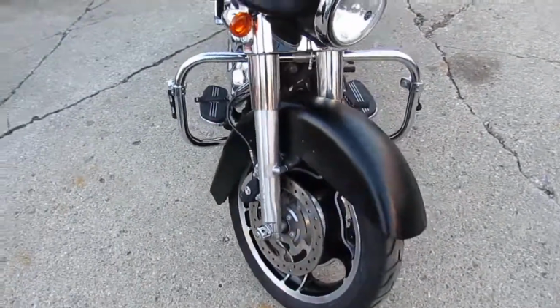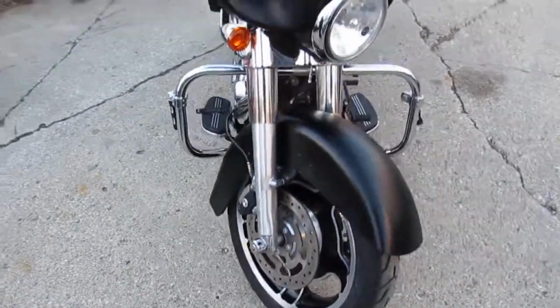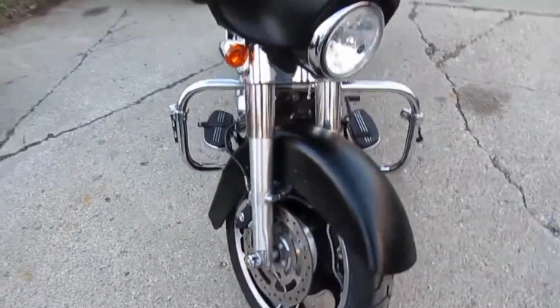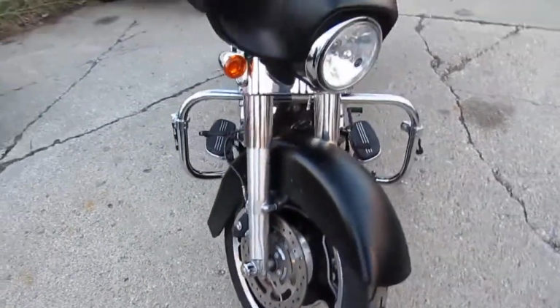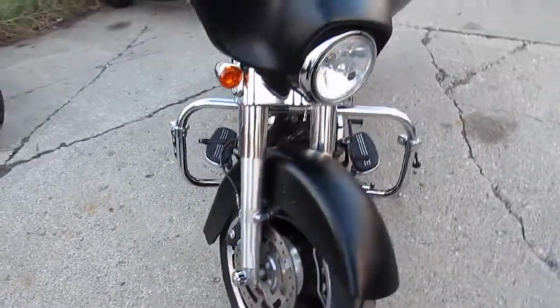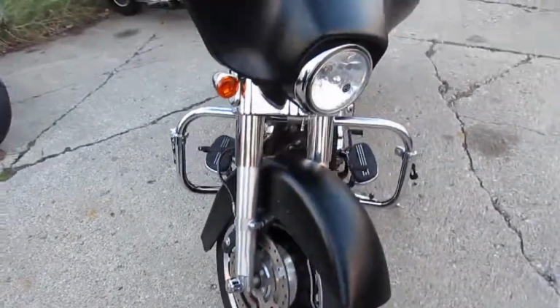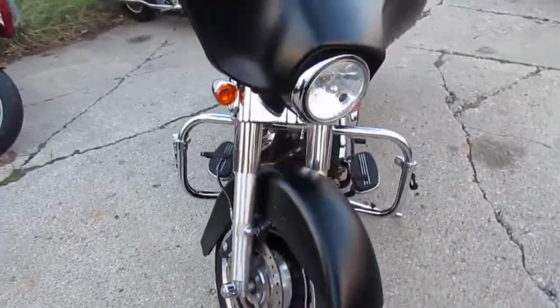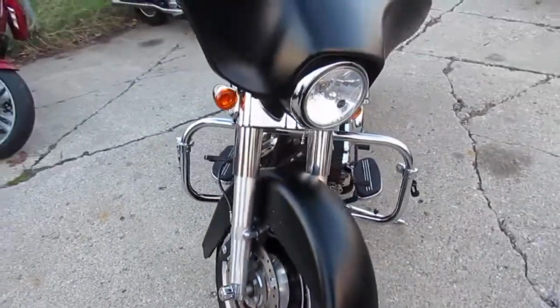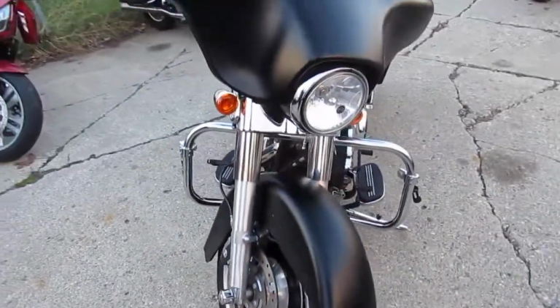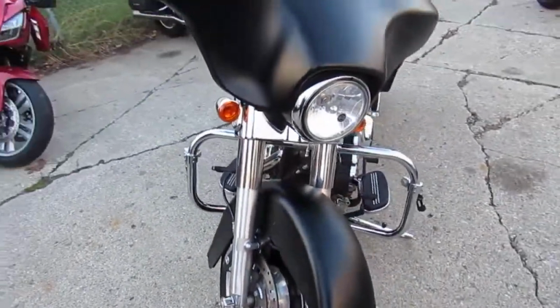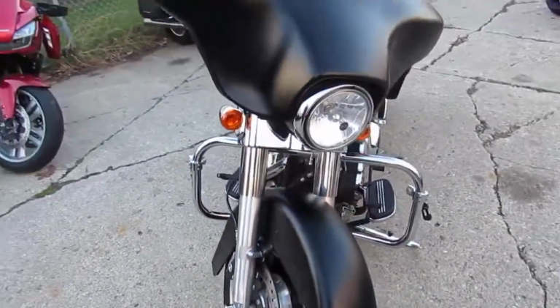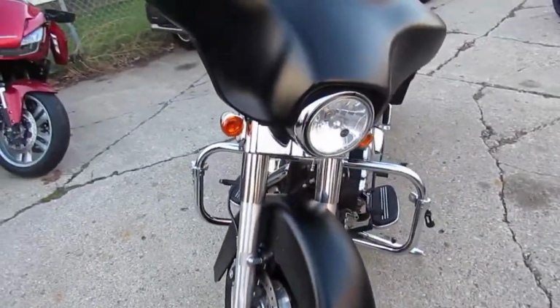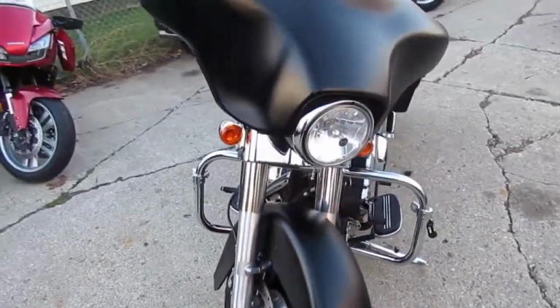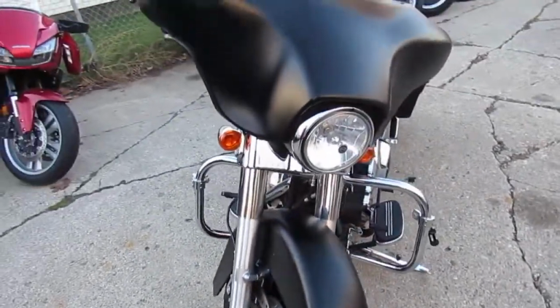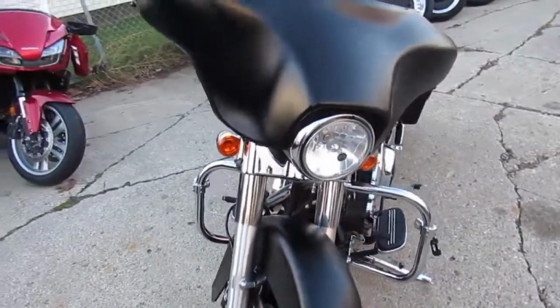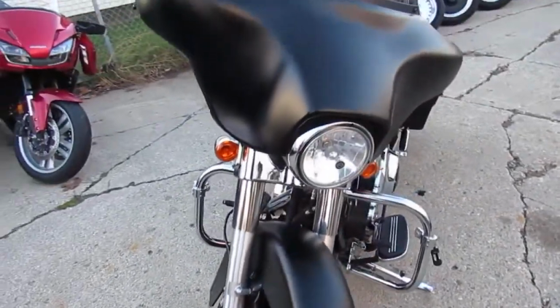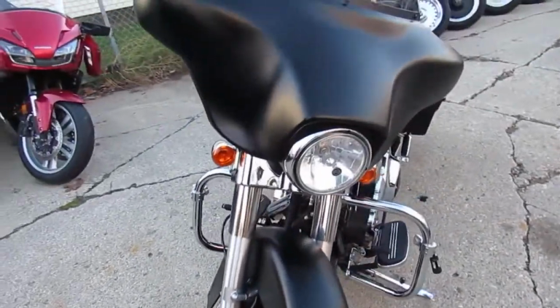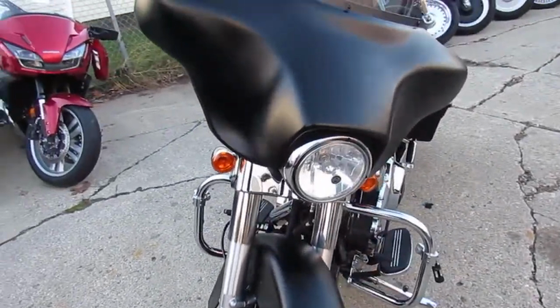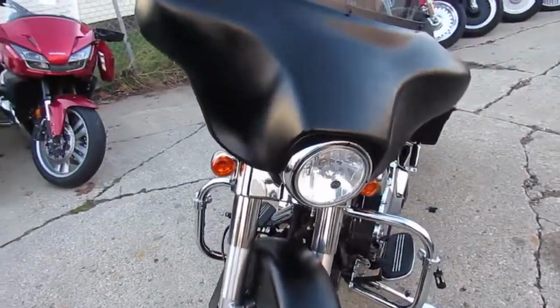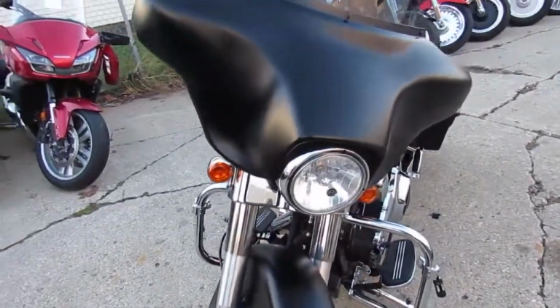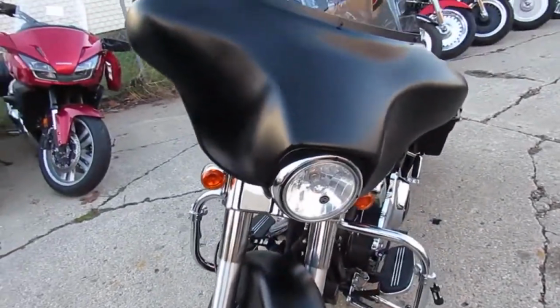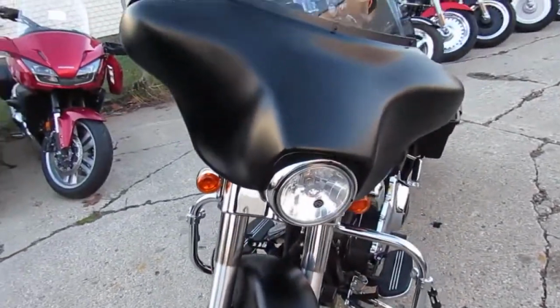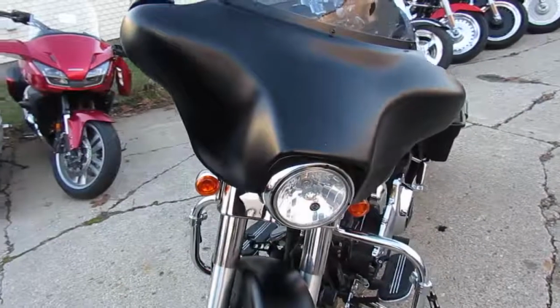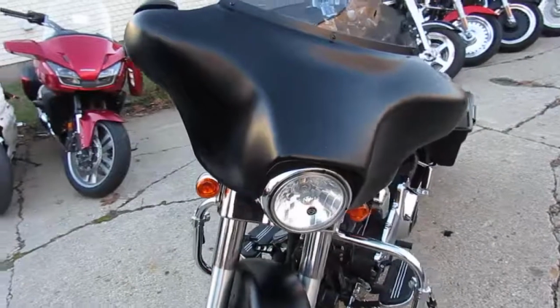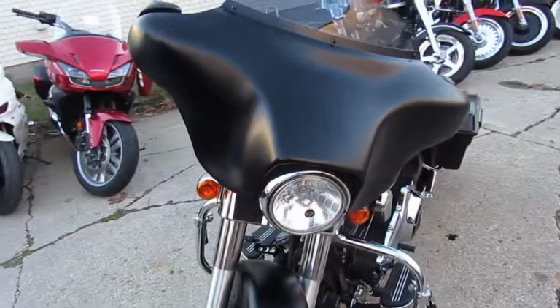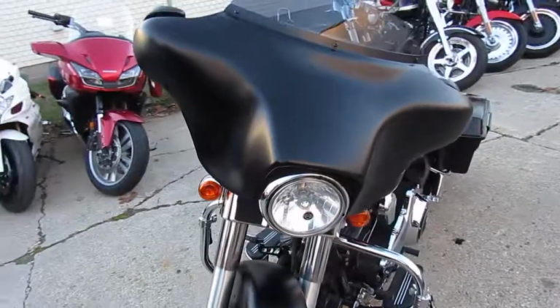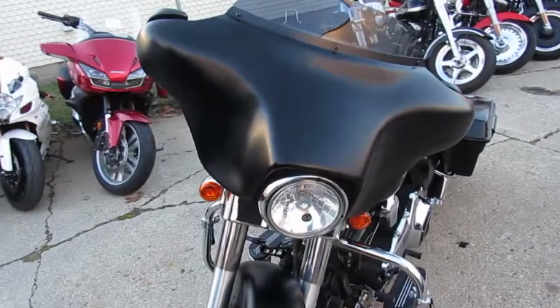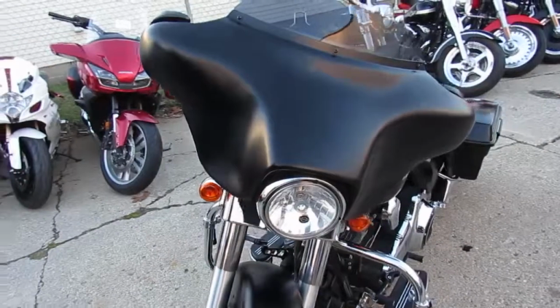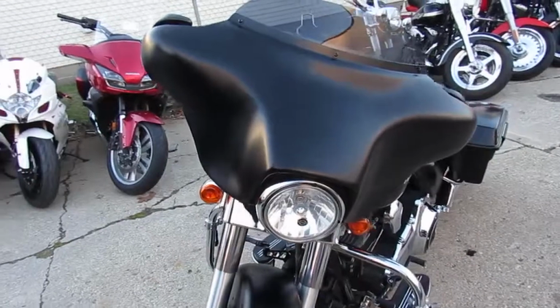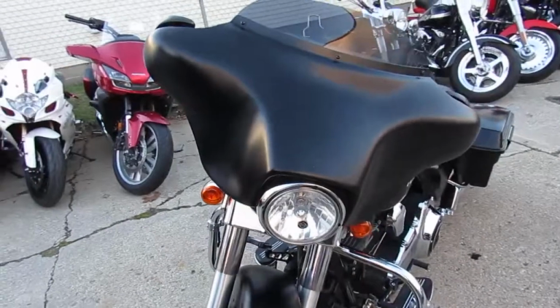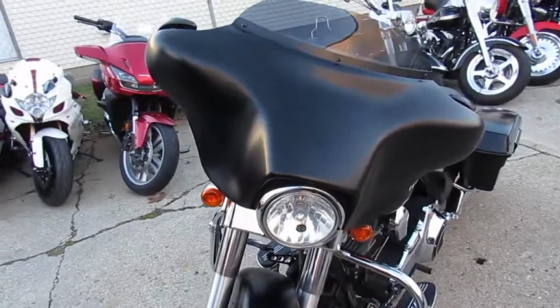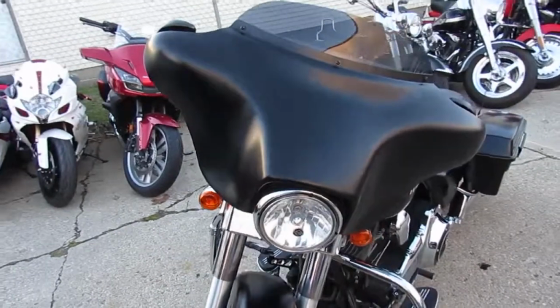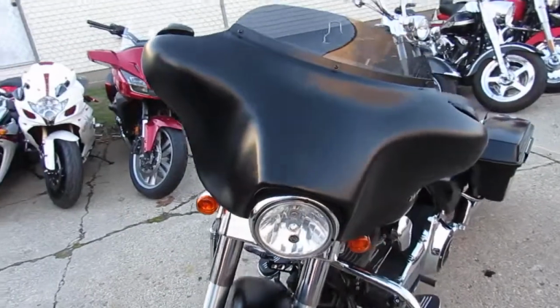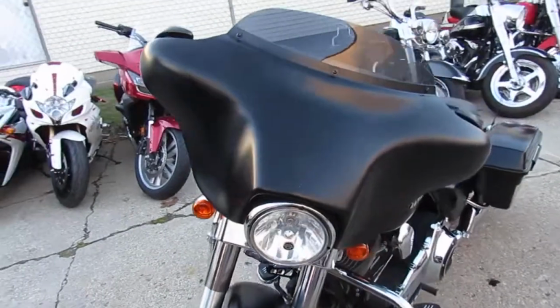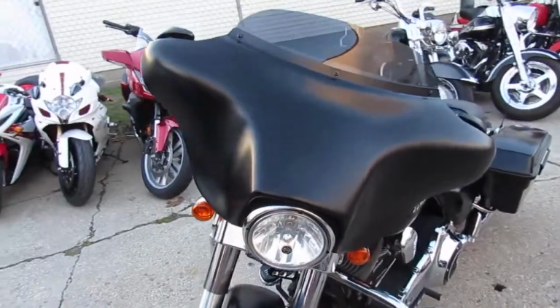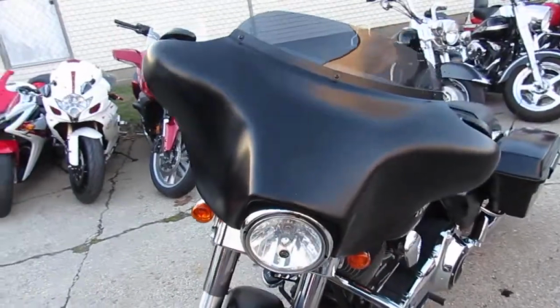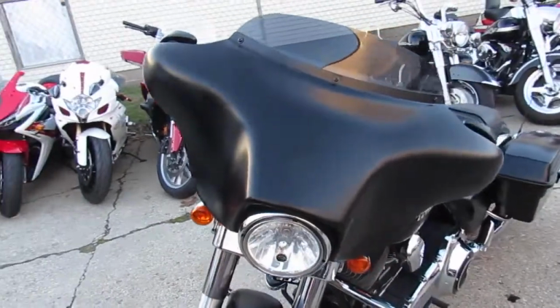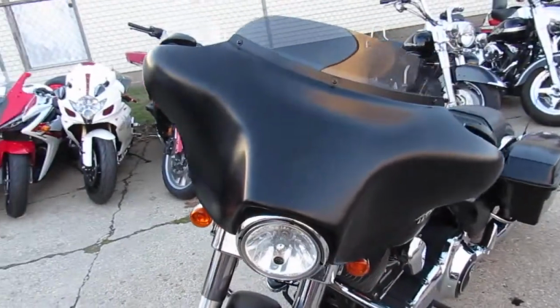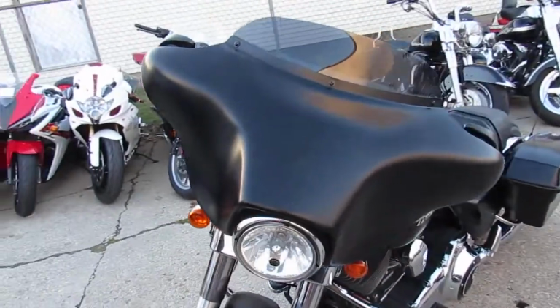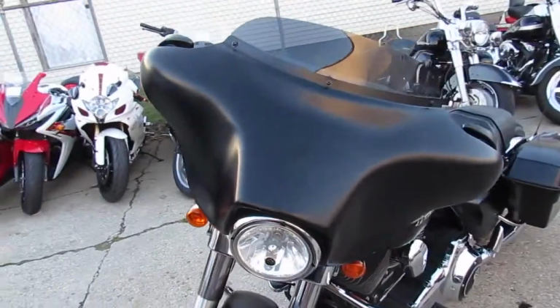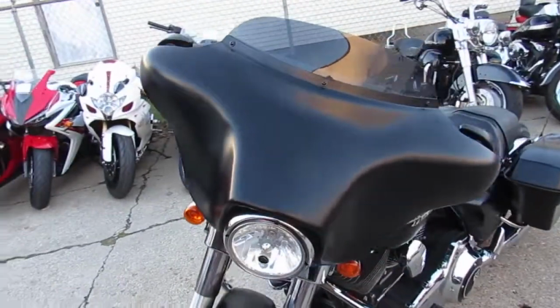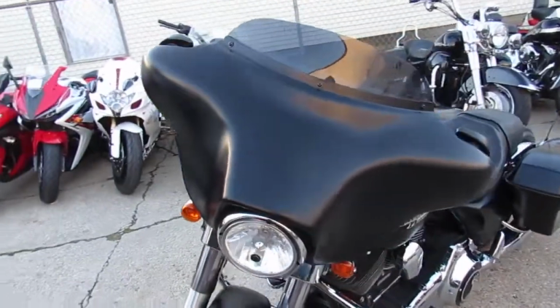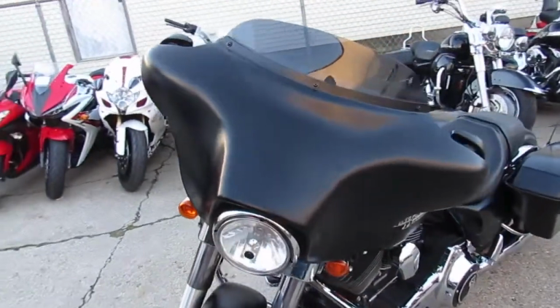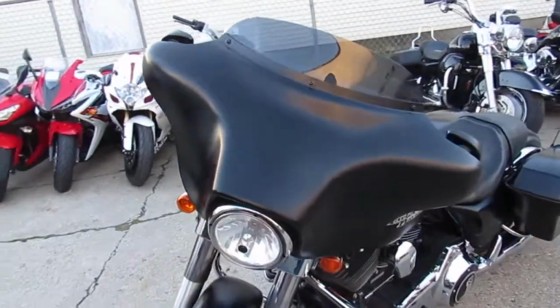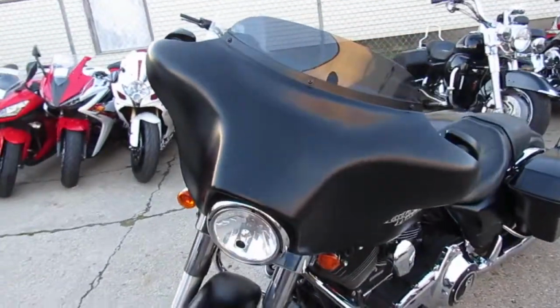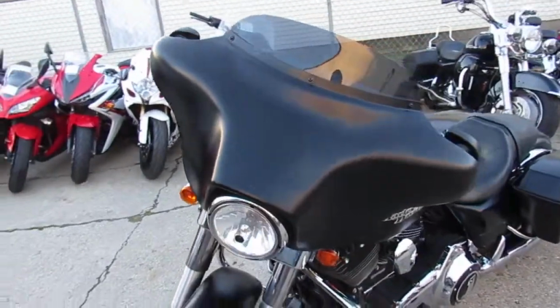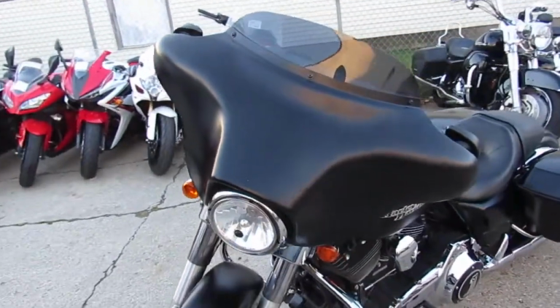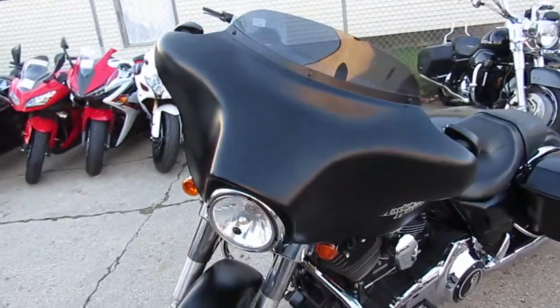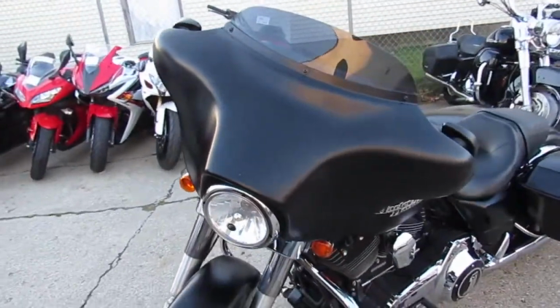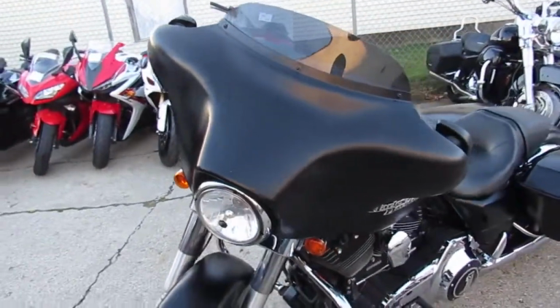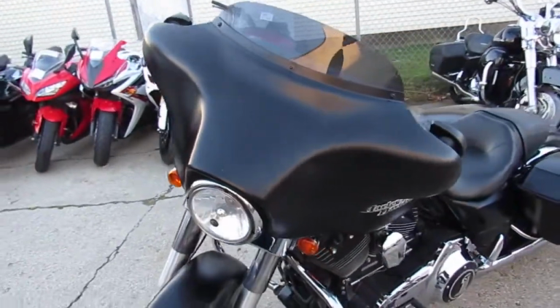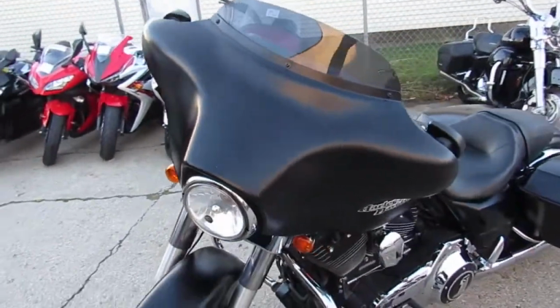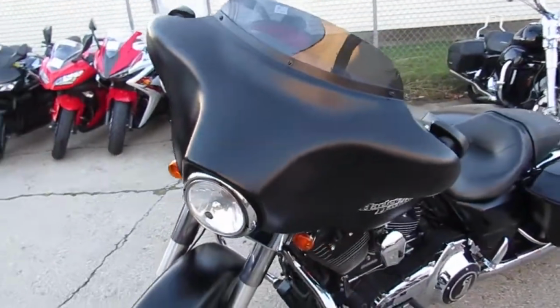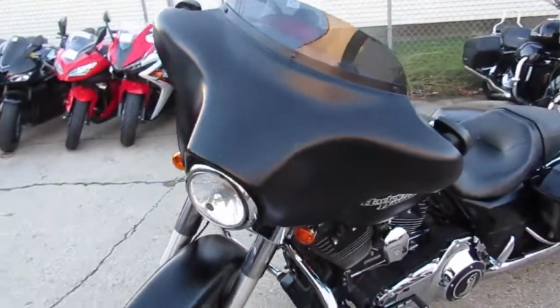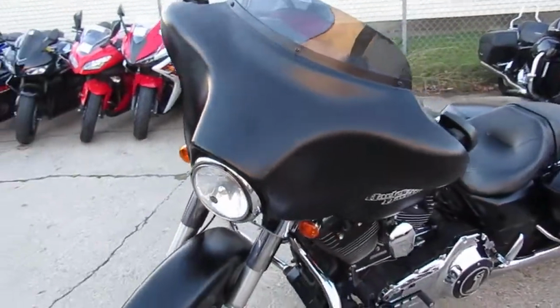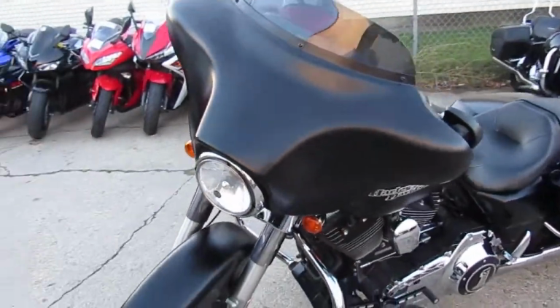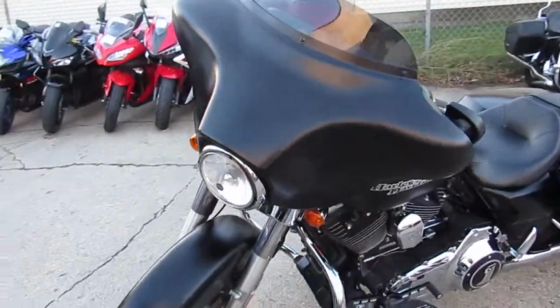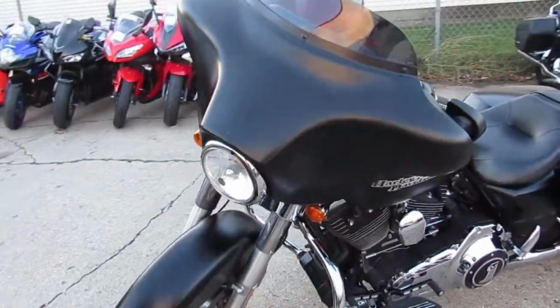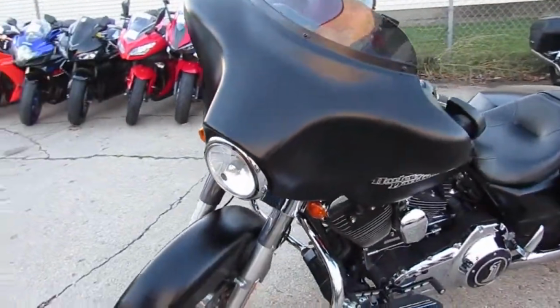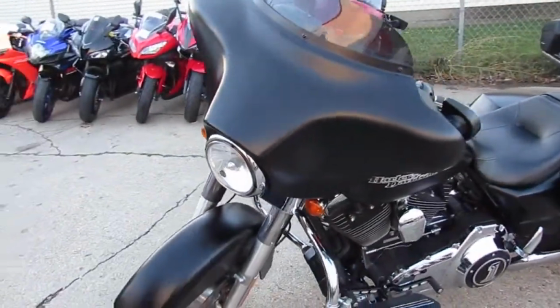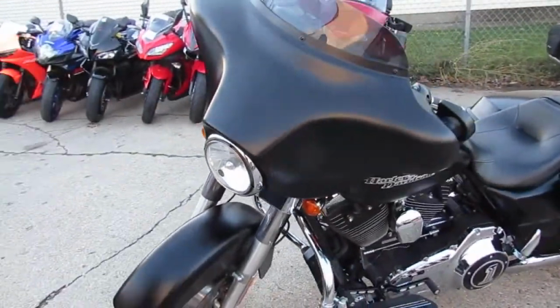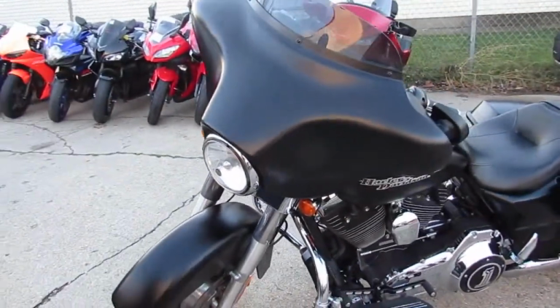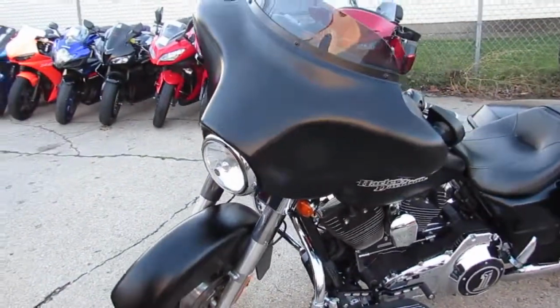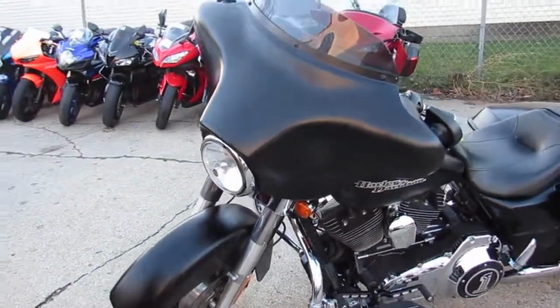We got guaranteed financing, we got leasing programs, we got layaway programs. Your trades are always welcome. So give us a call, we'll get it done.